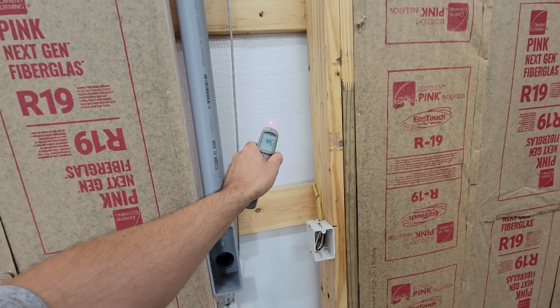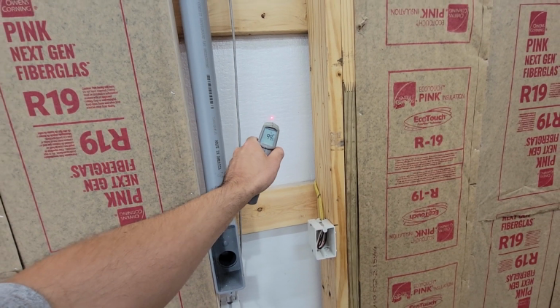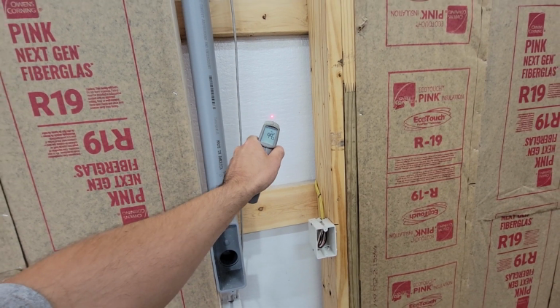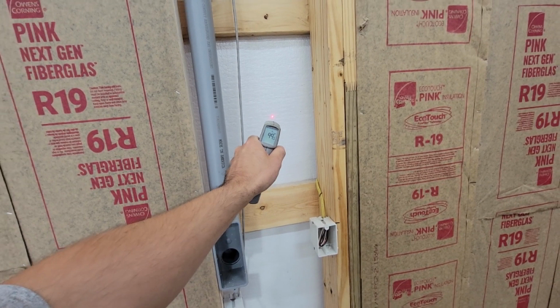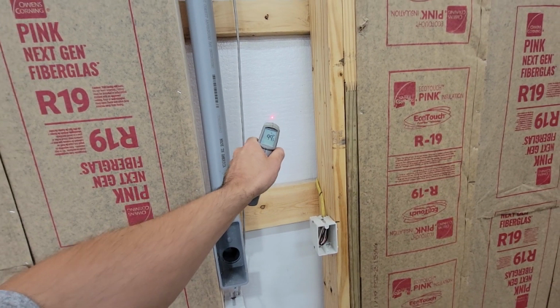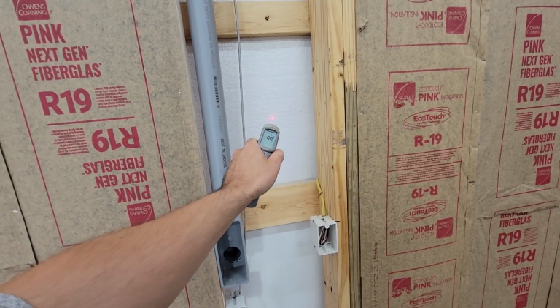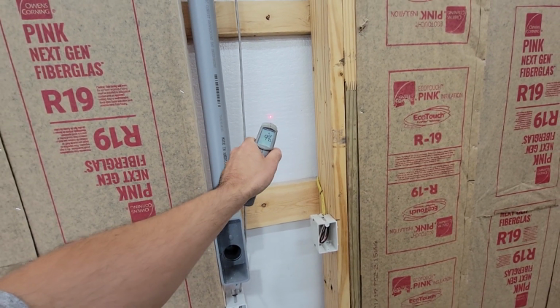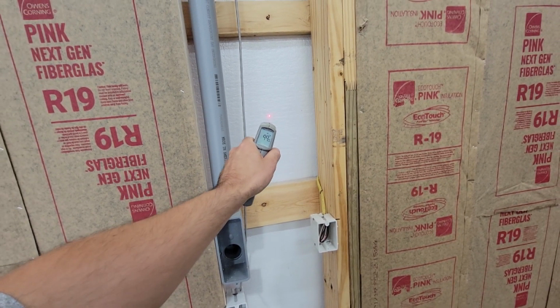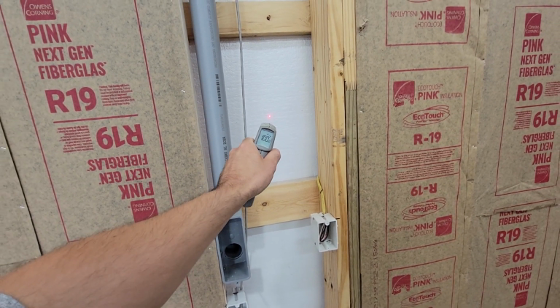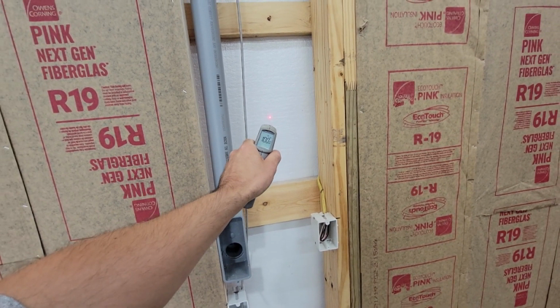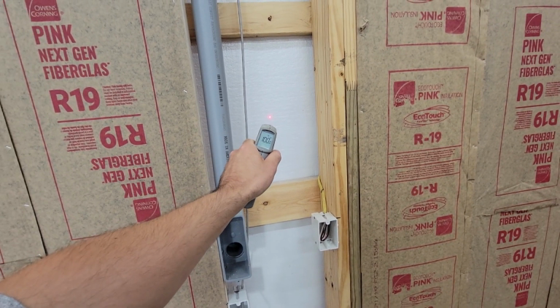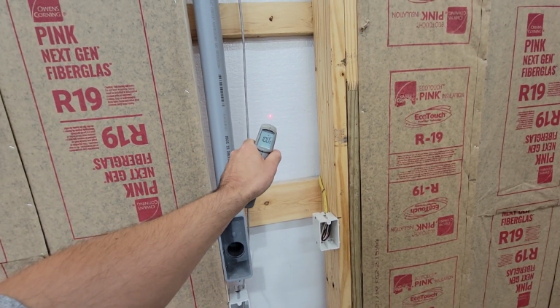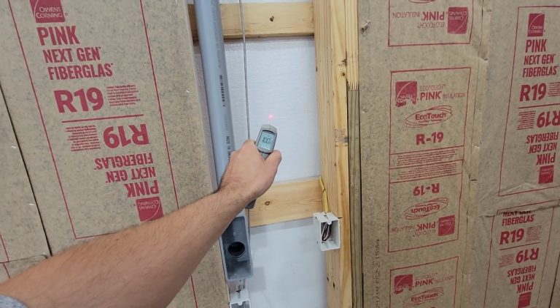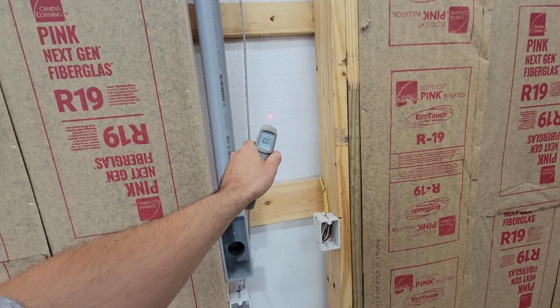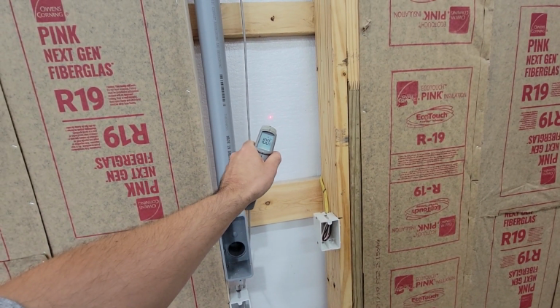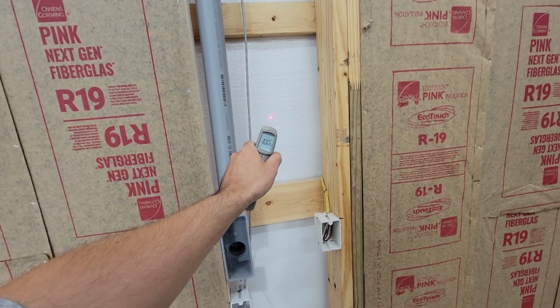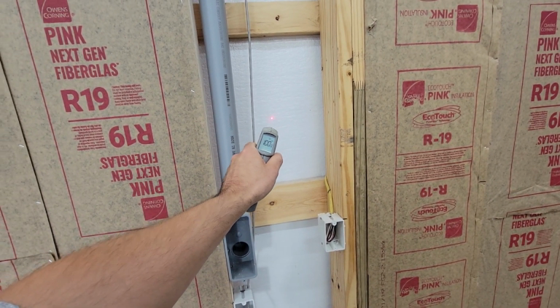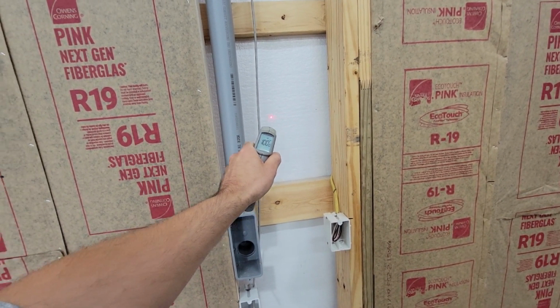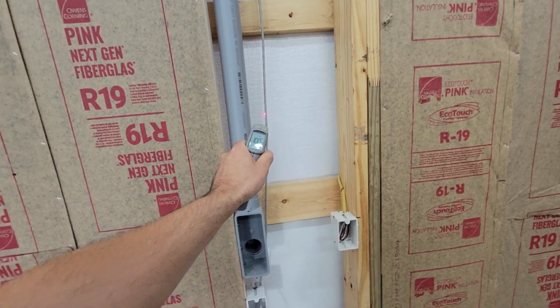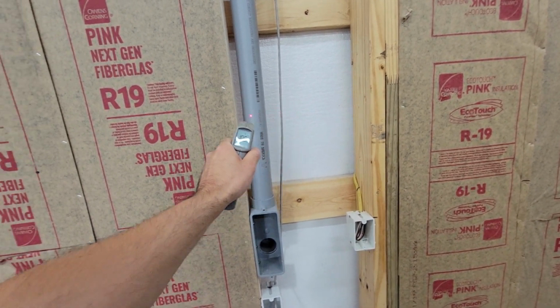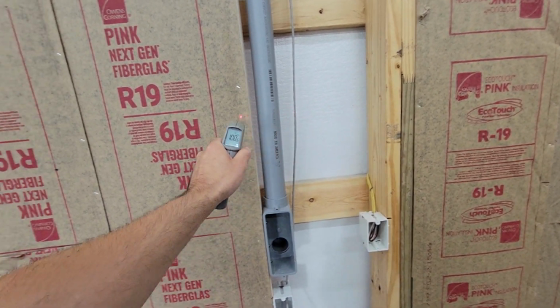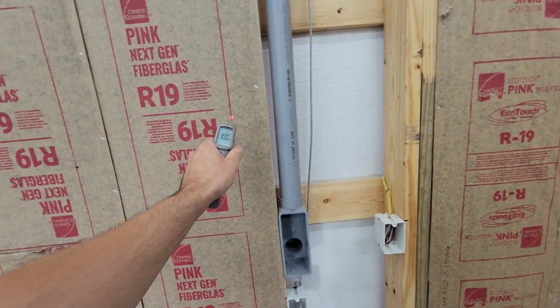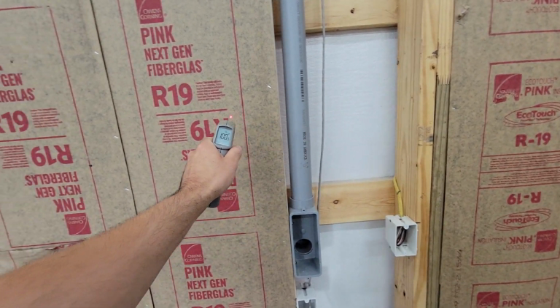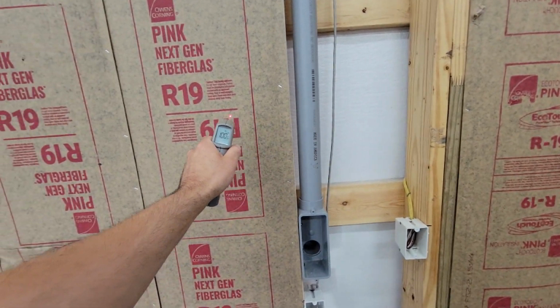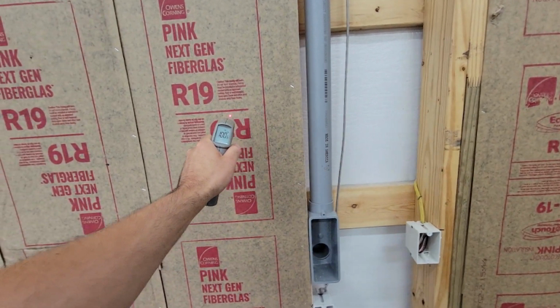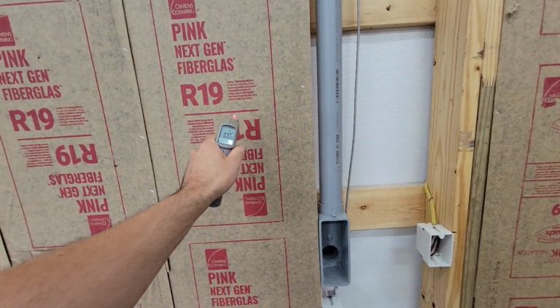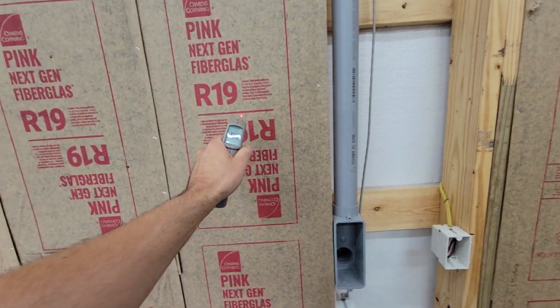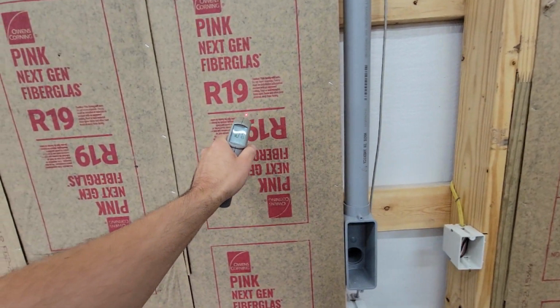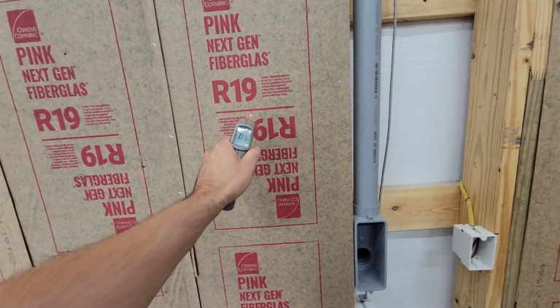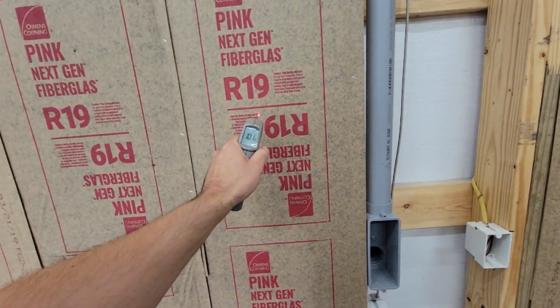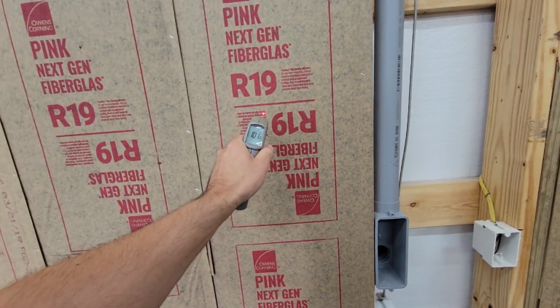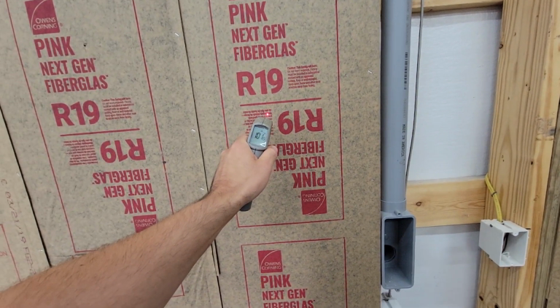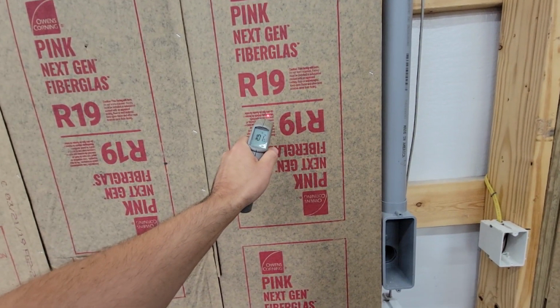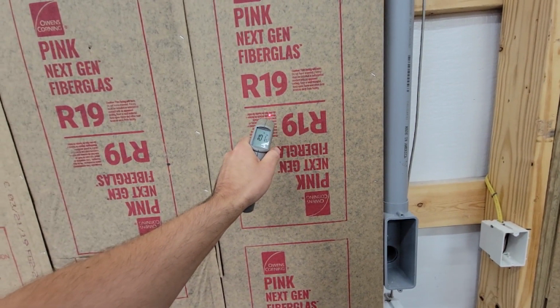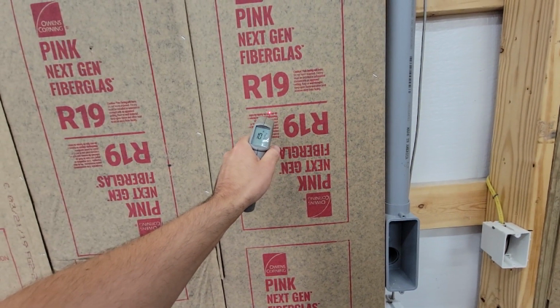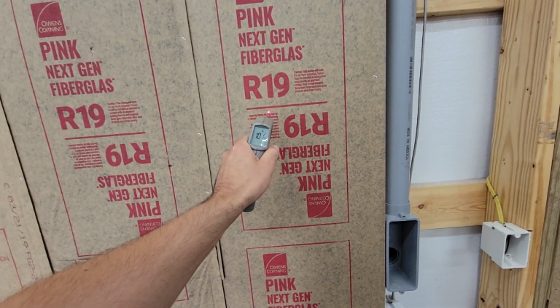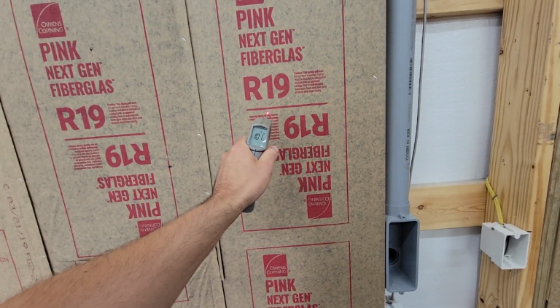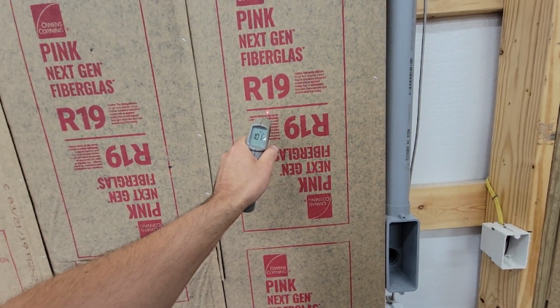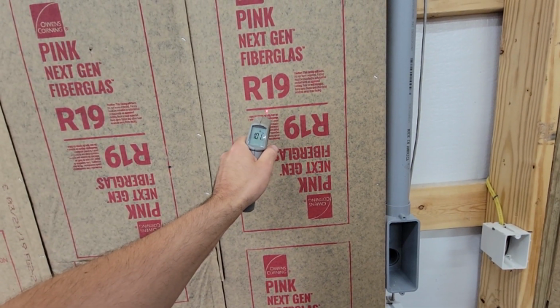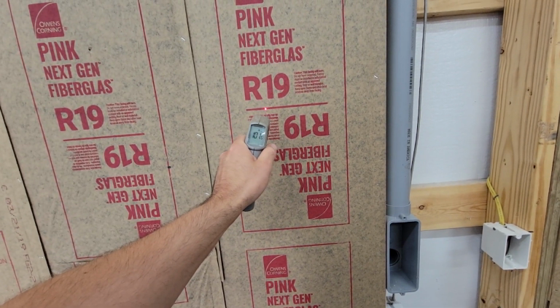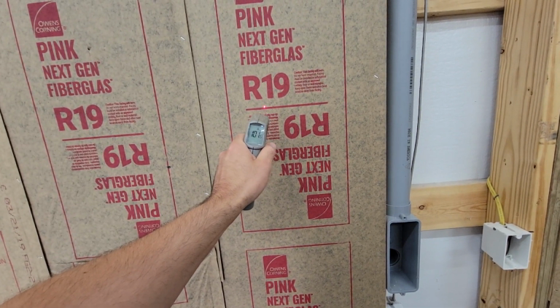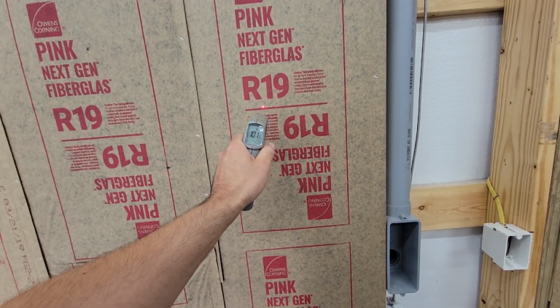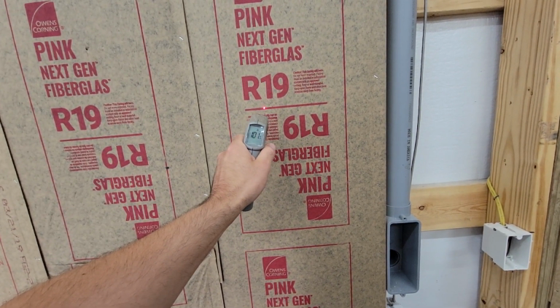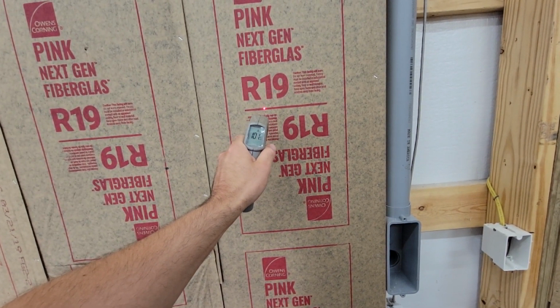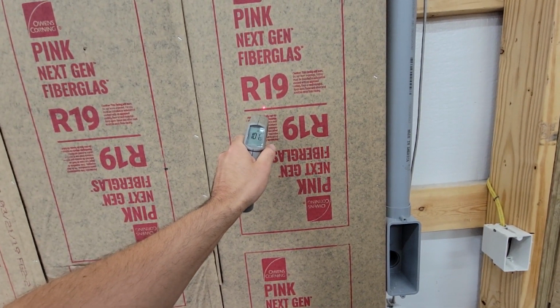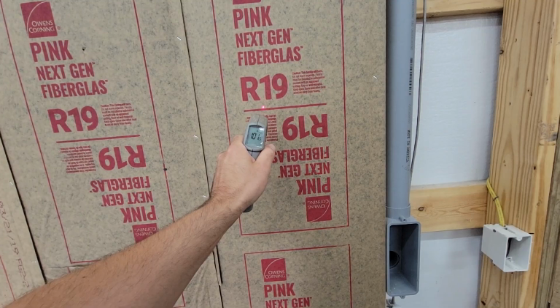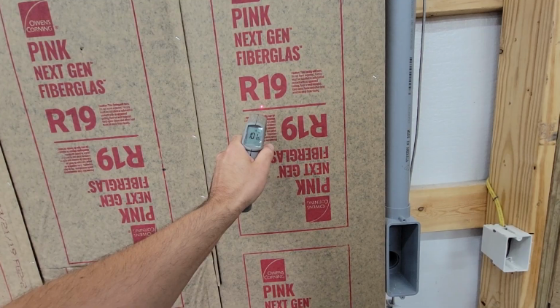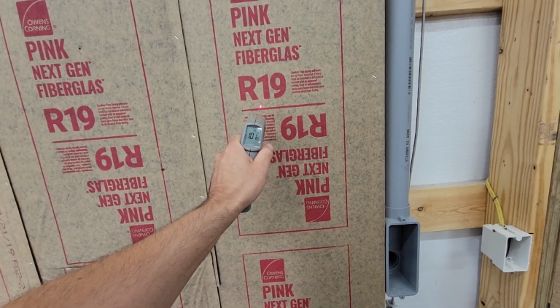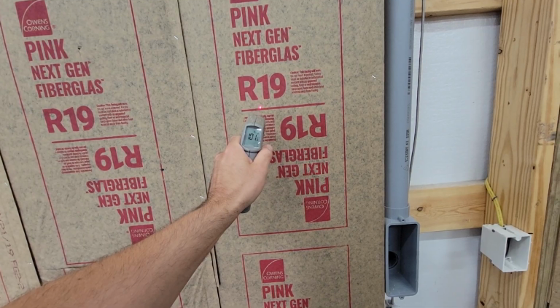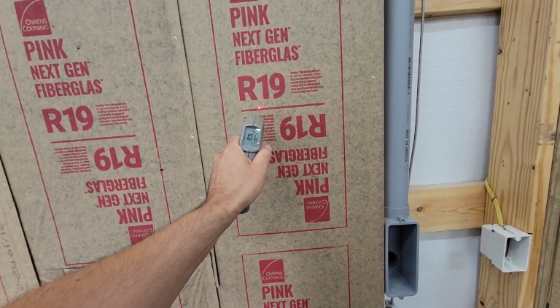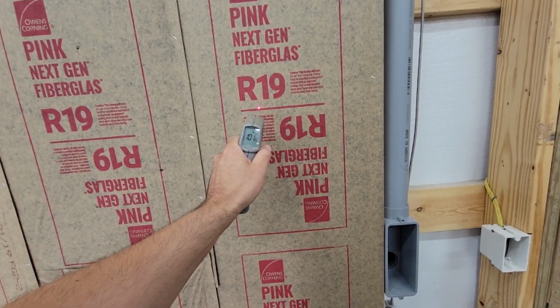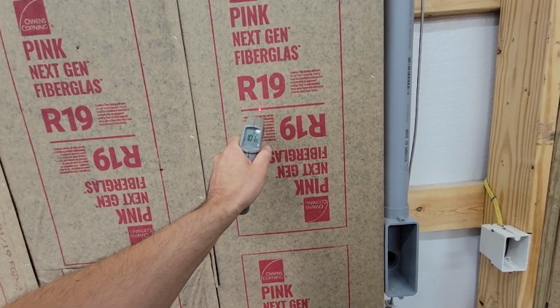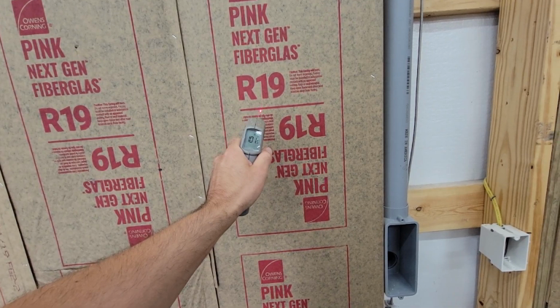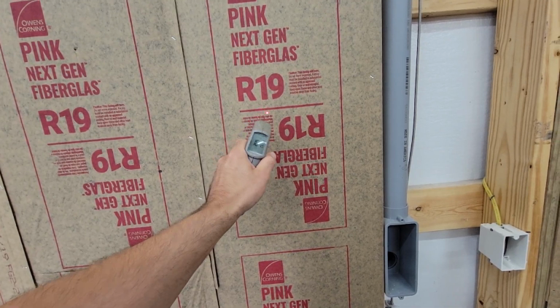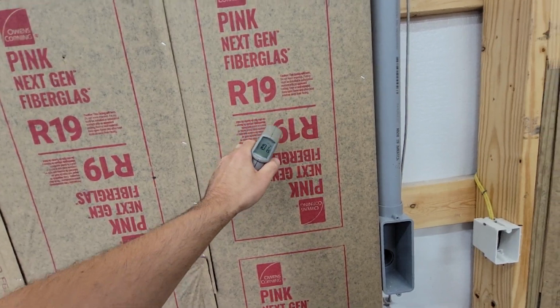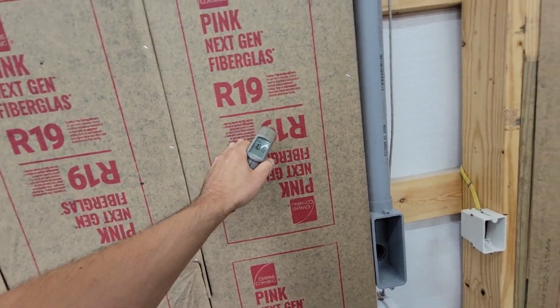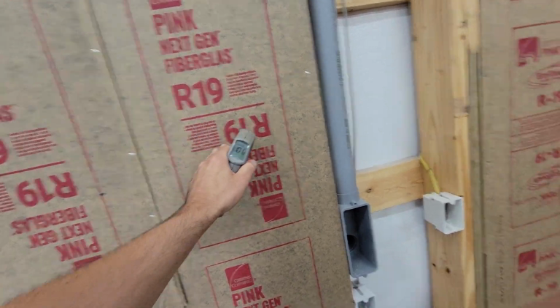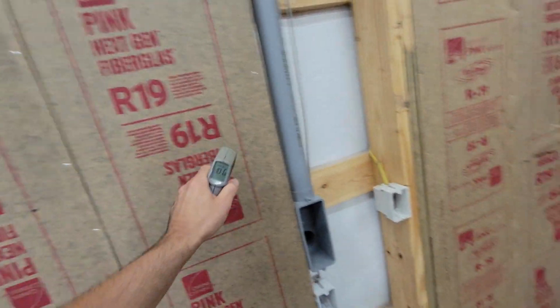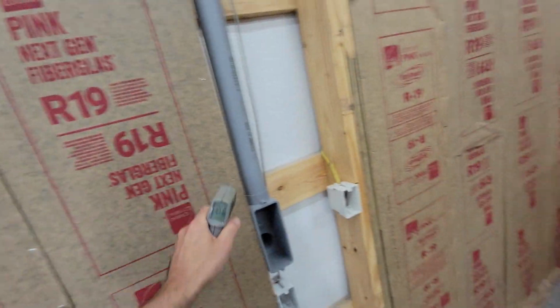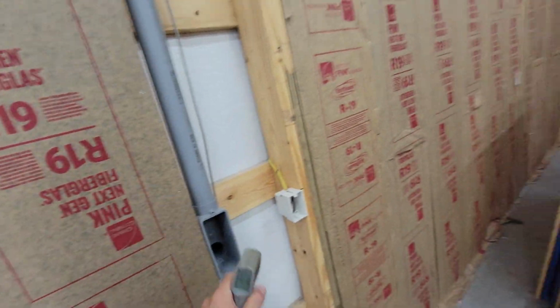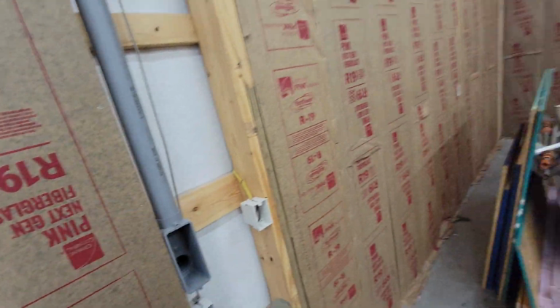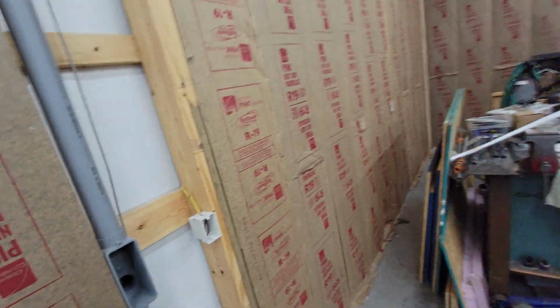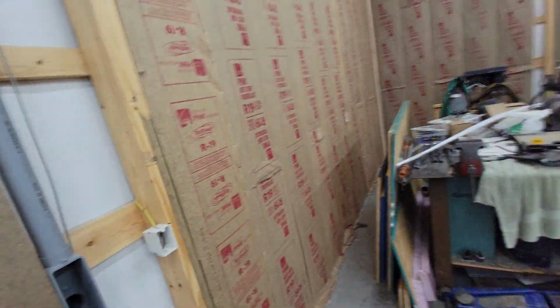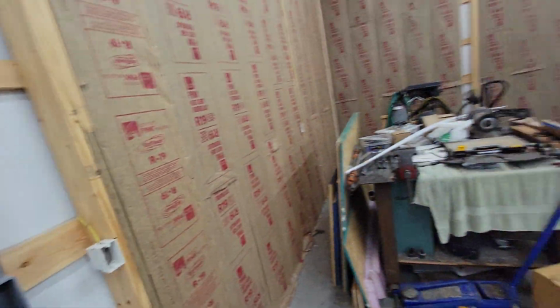This is on the shady side of the shop, so it's reading 100 degrees, and it's about the same — 101 on the inside of the insulation.